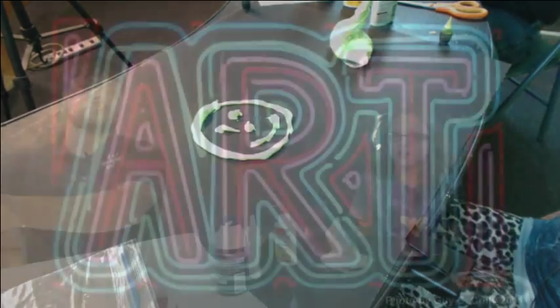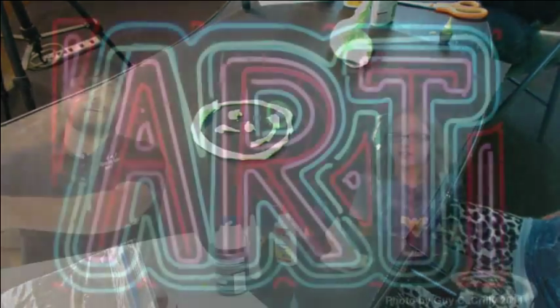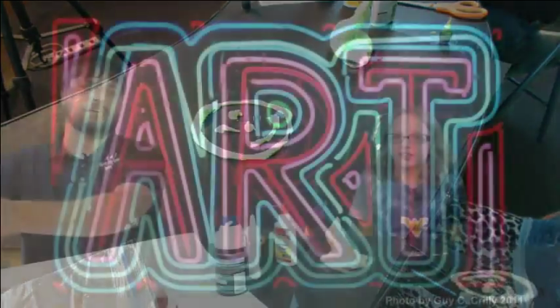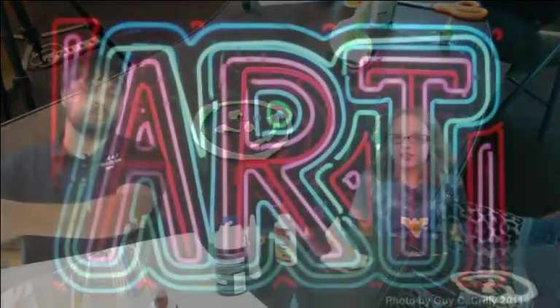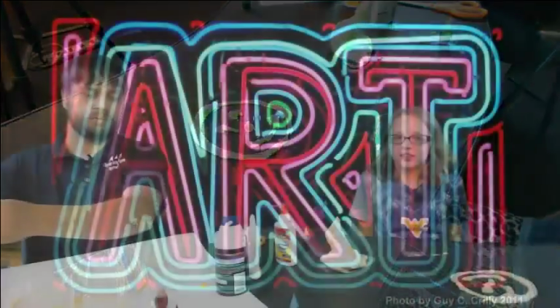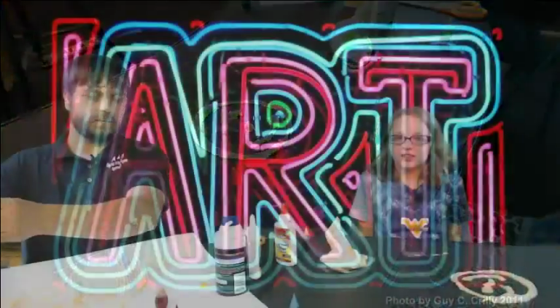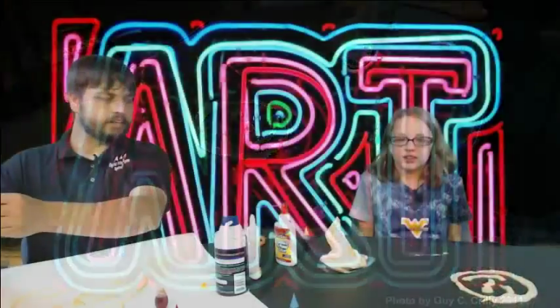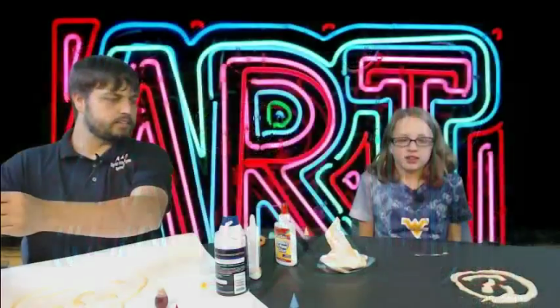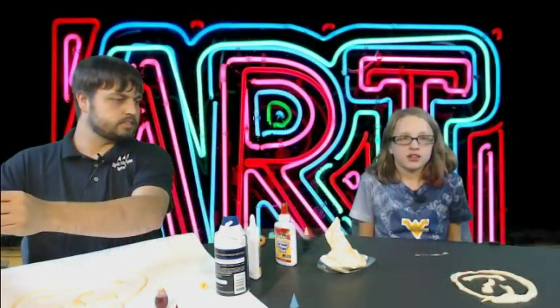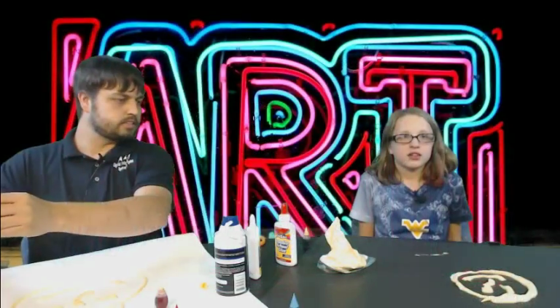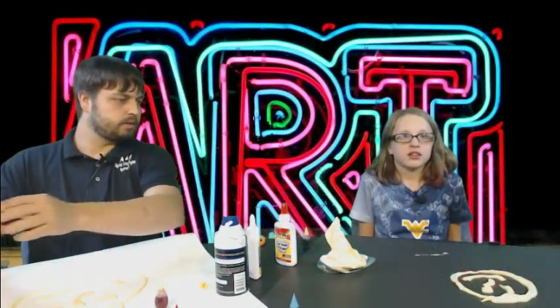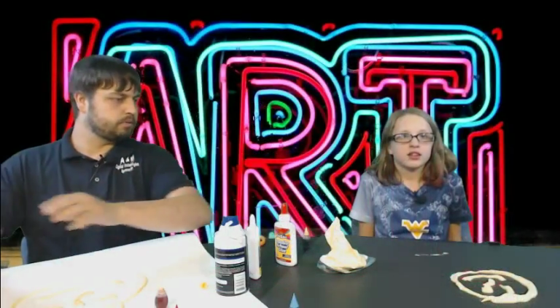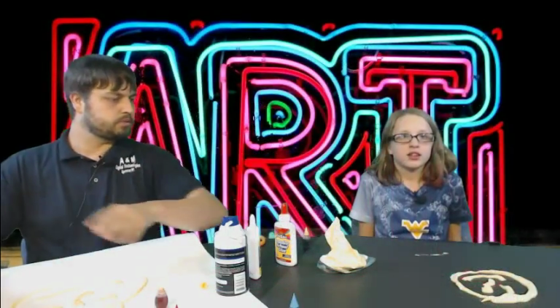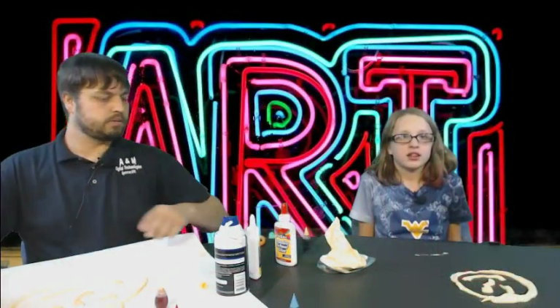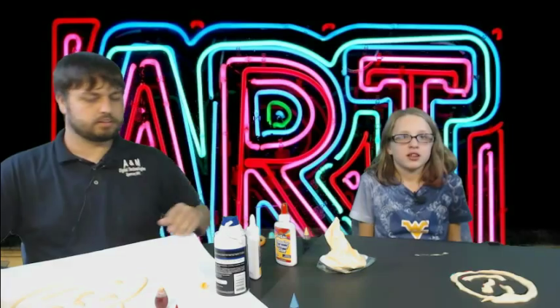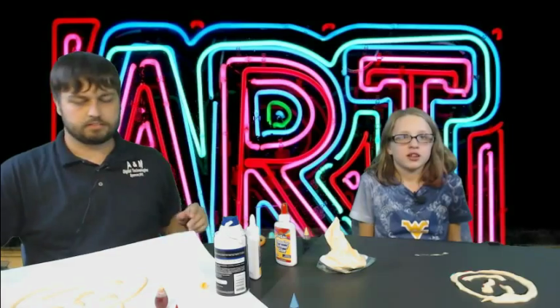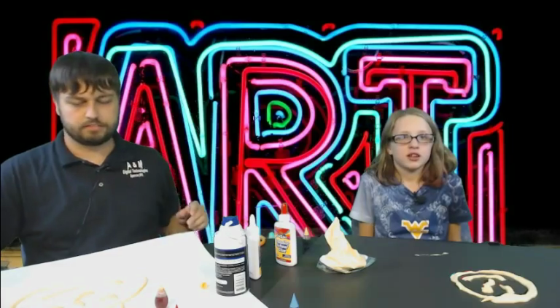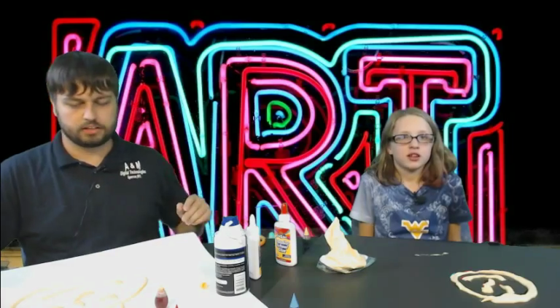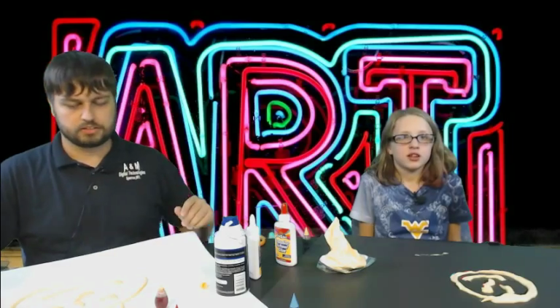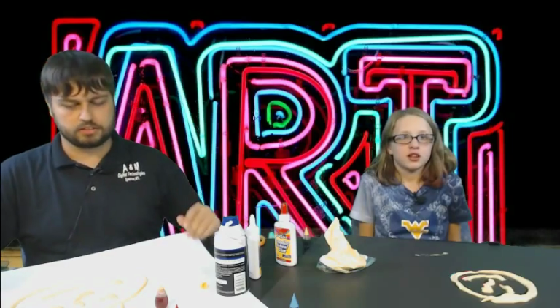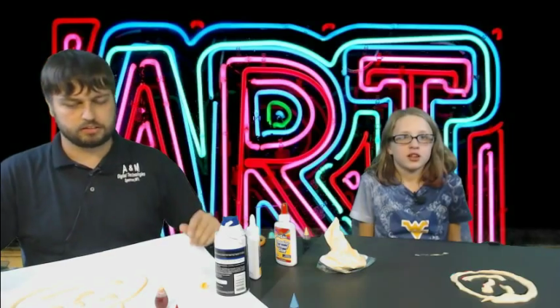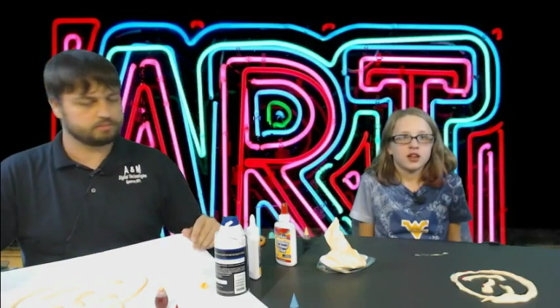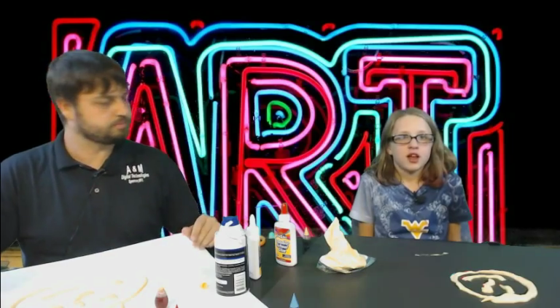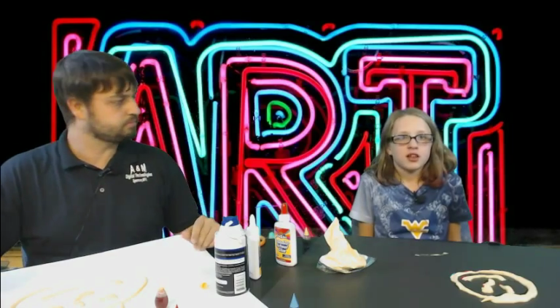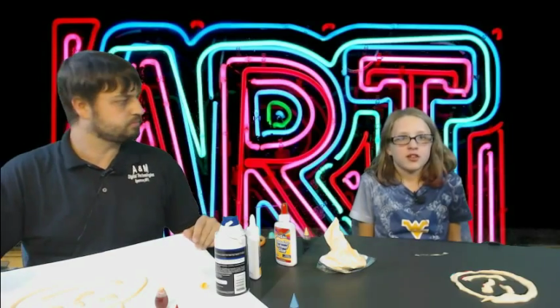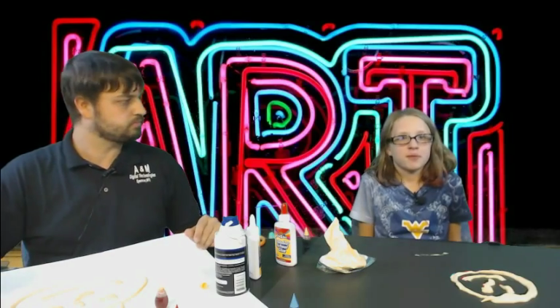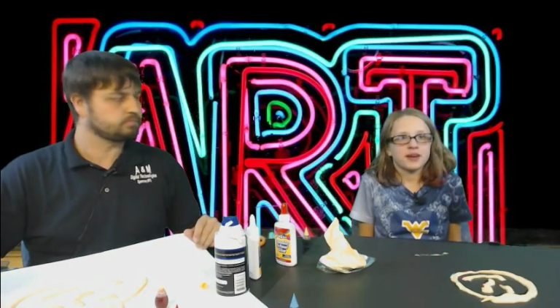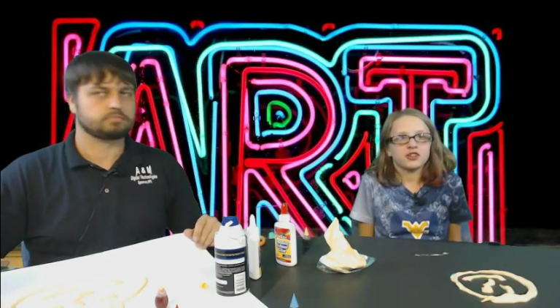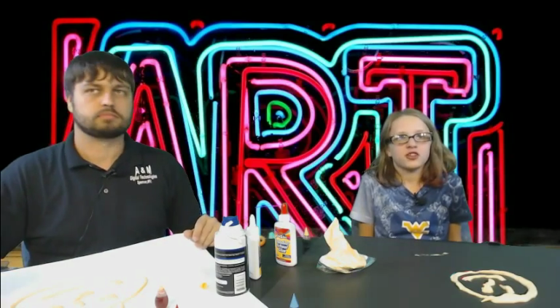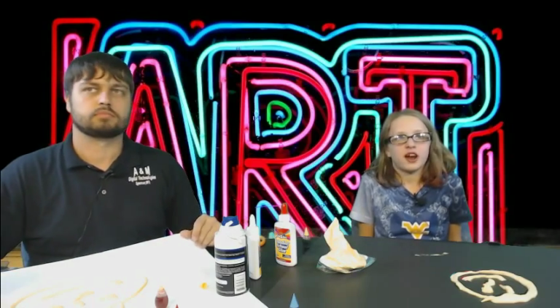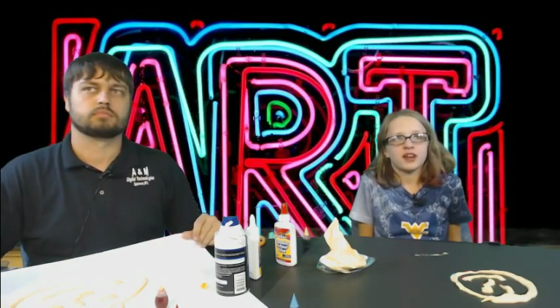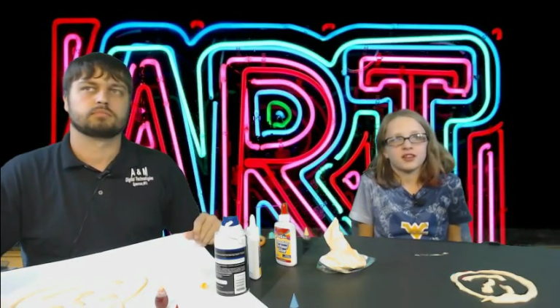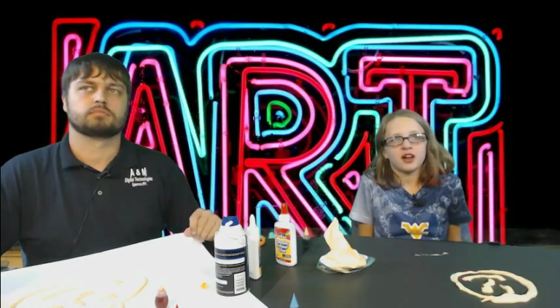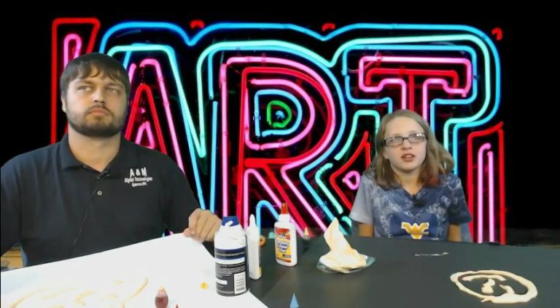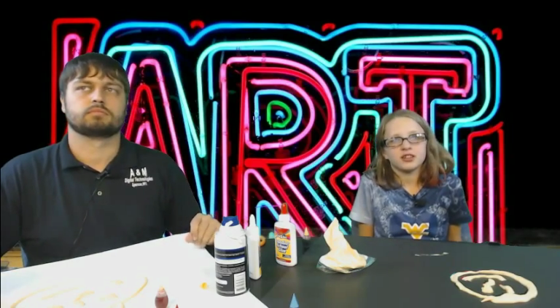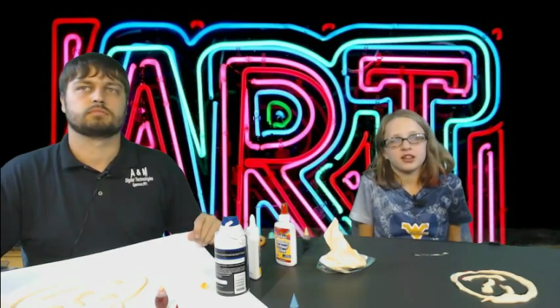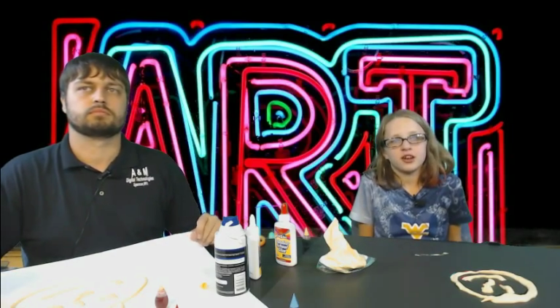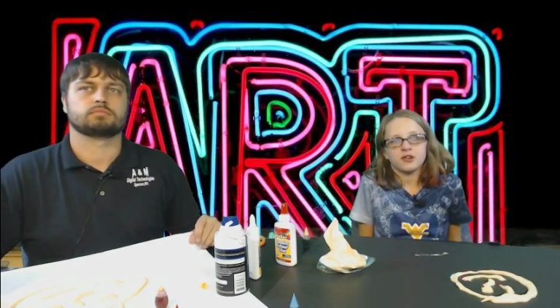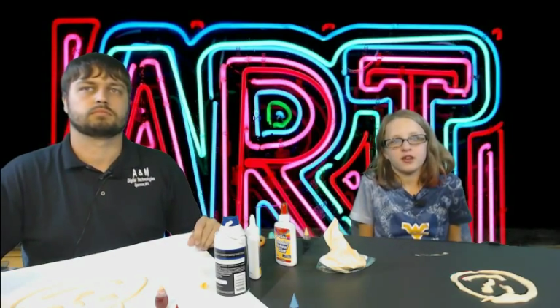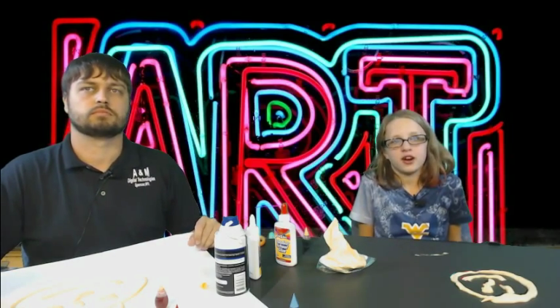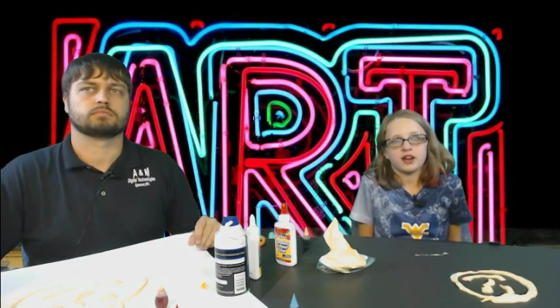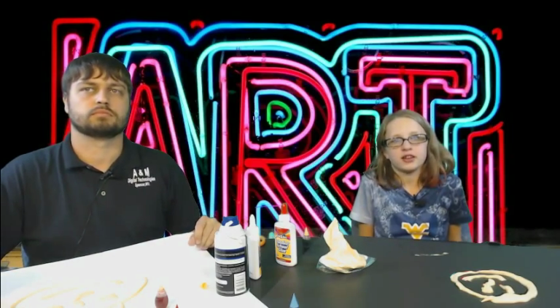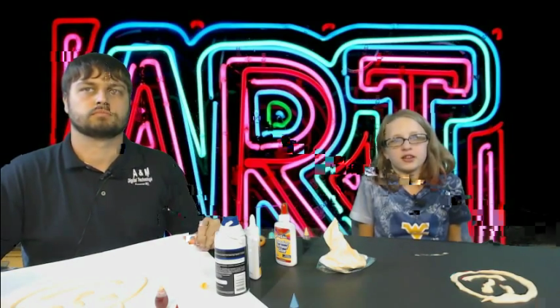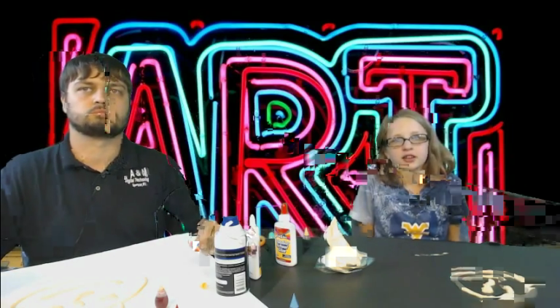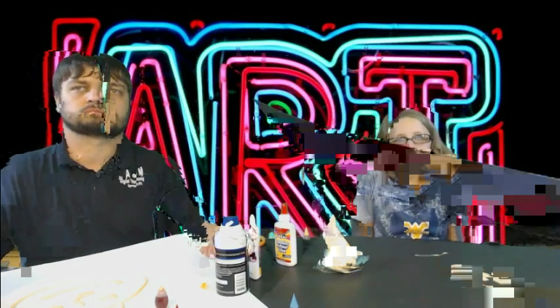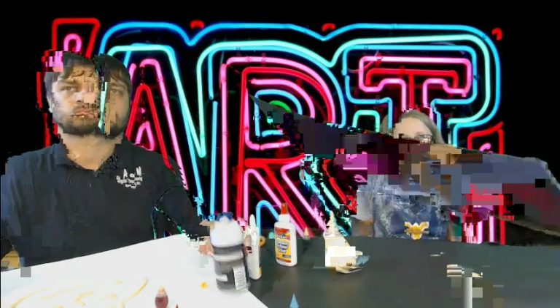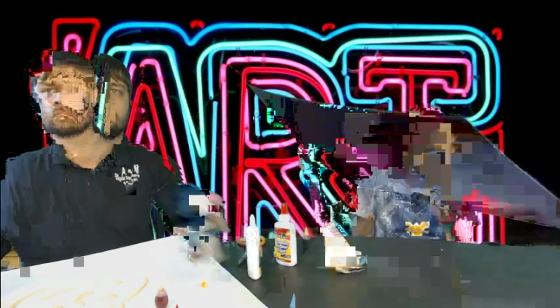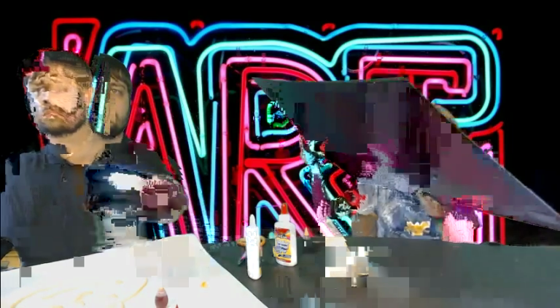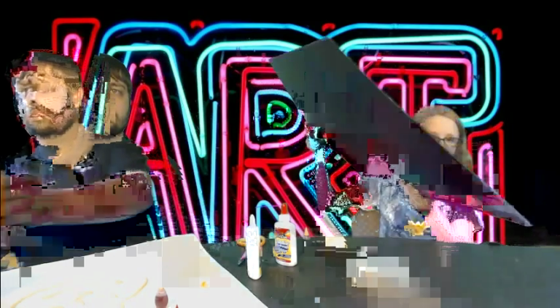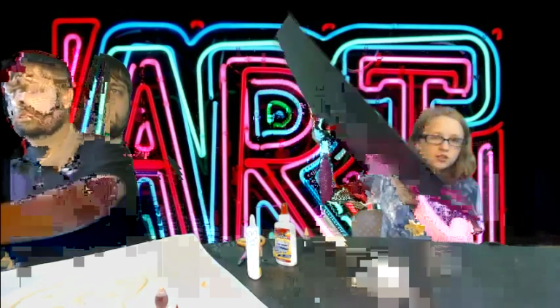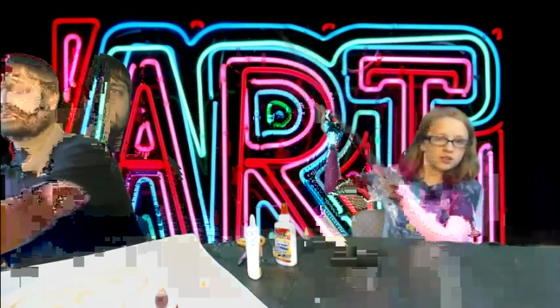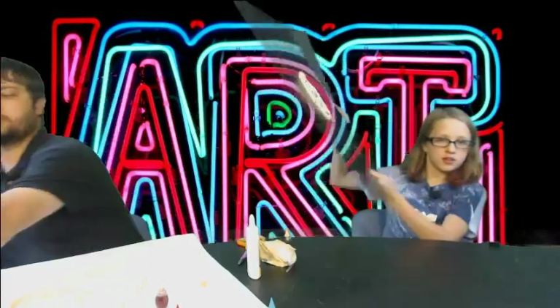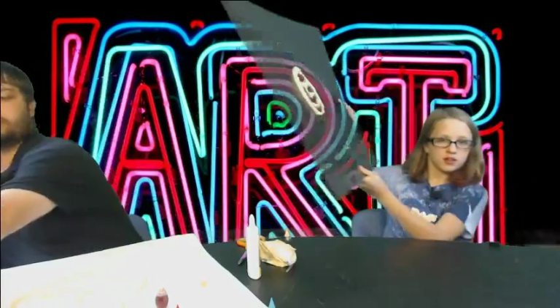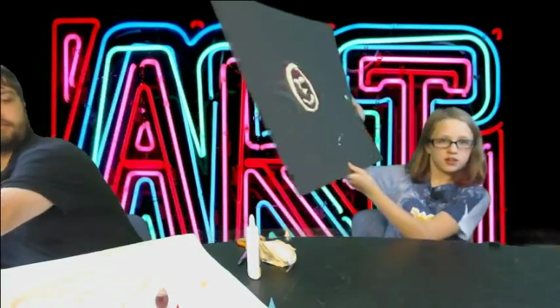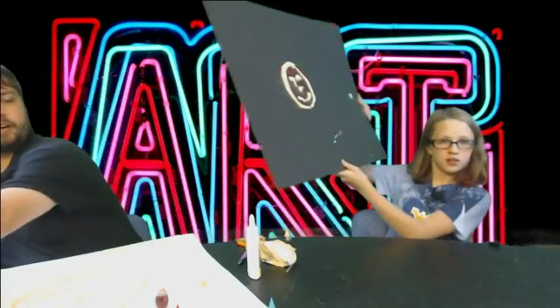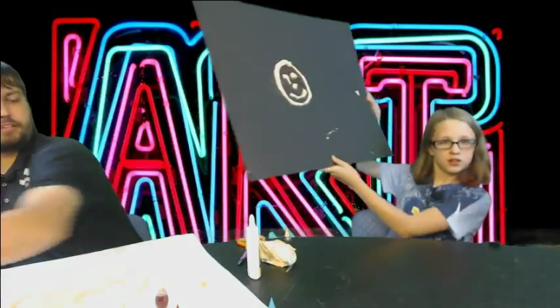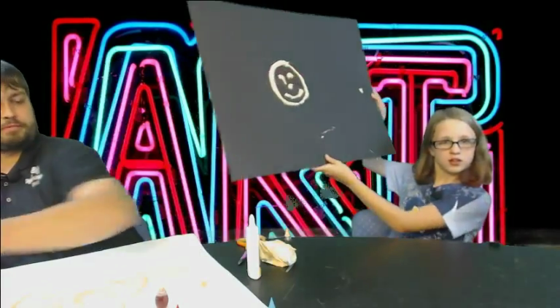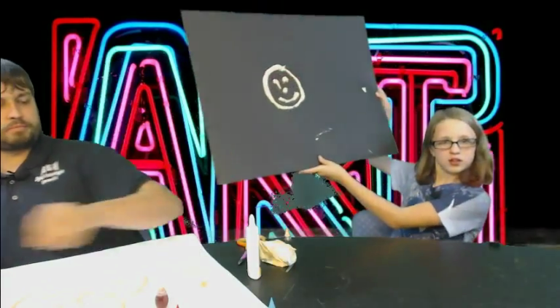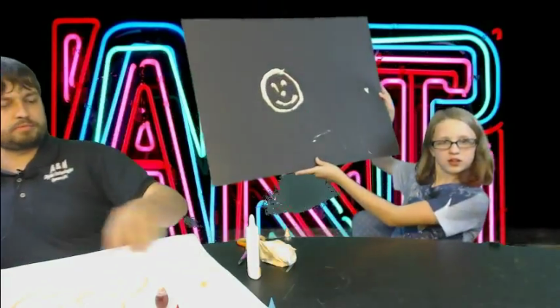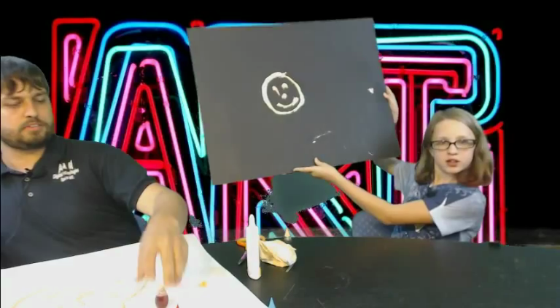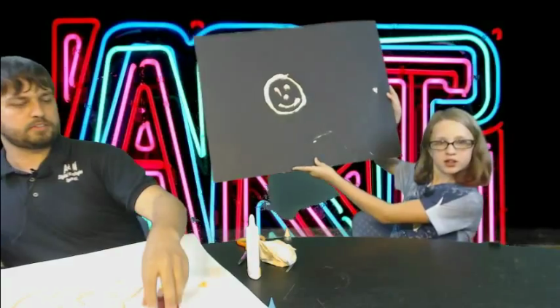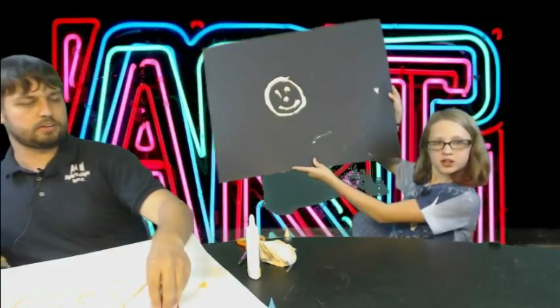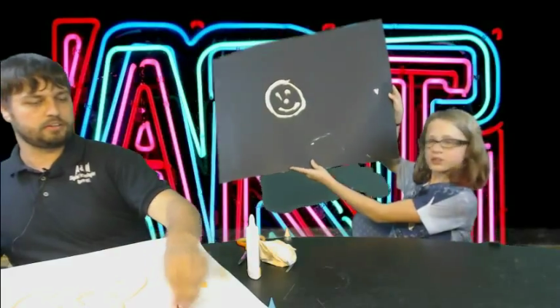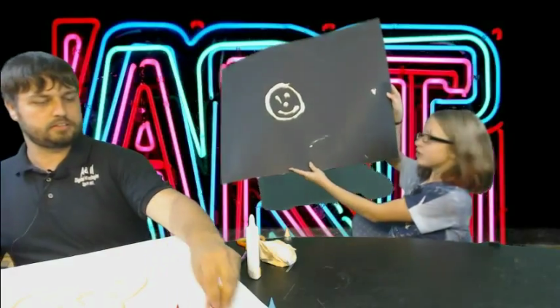How long do we need to let this set once we are finished? Let the picture dry solidly overnight. Now that we've got this finished, let's show everybody our drawings.